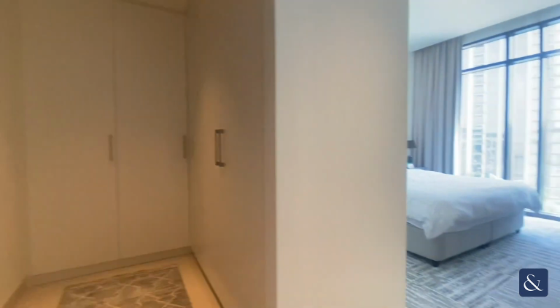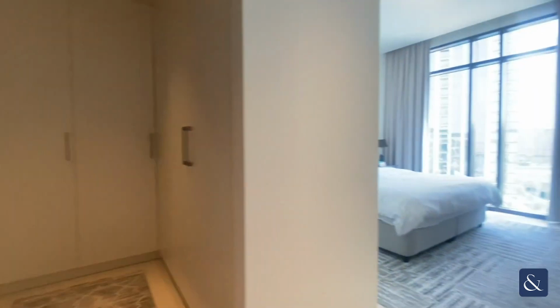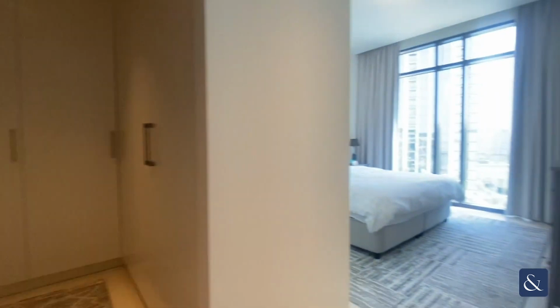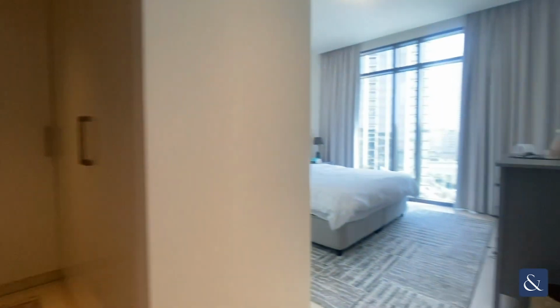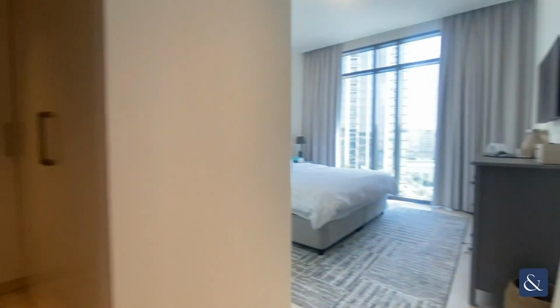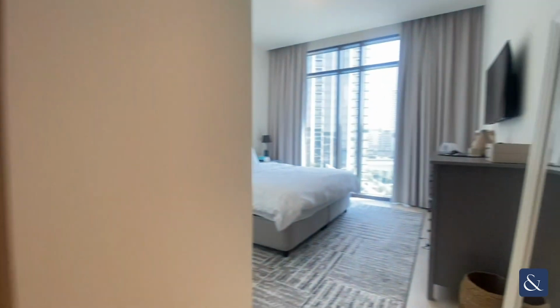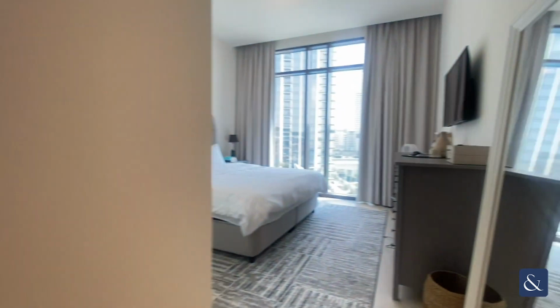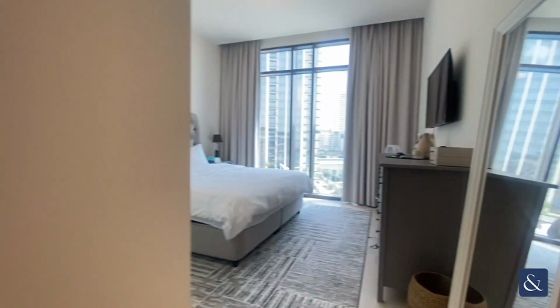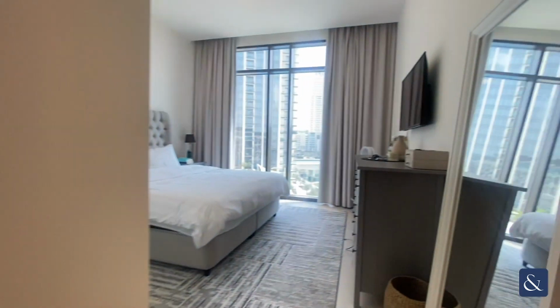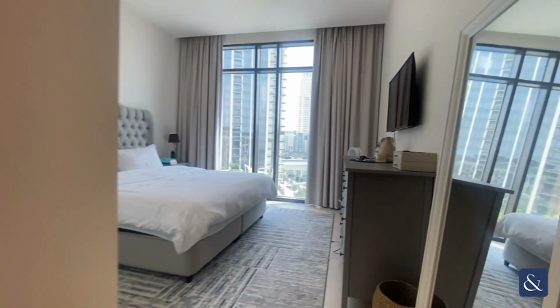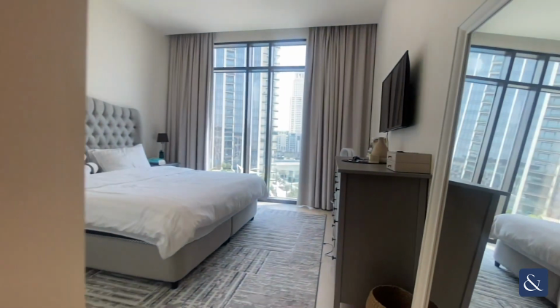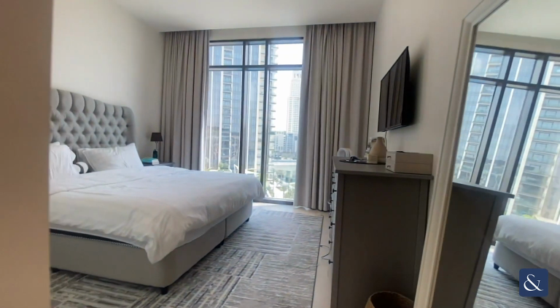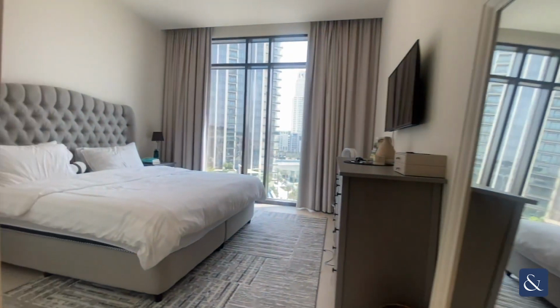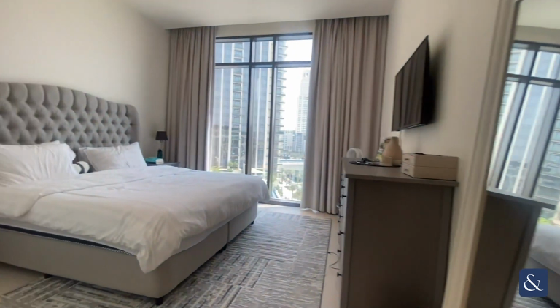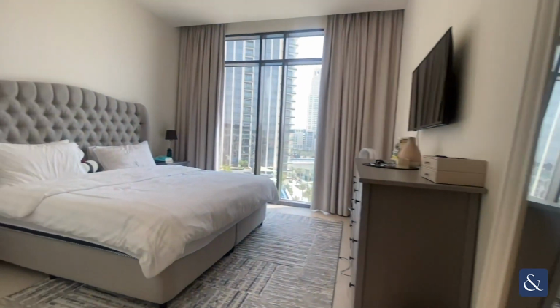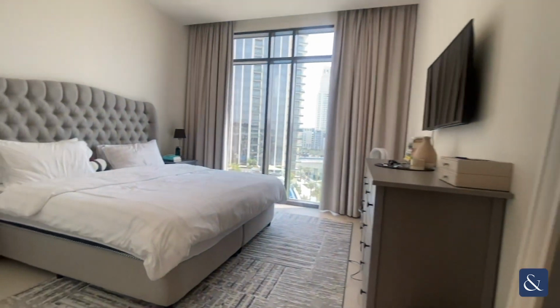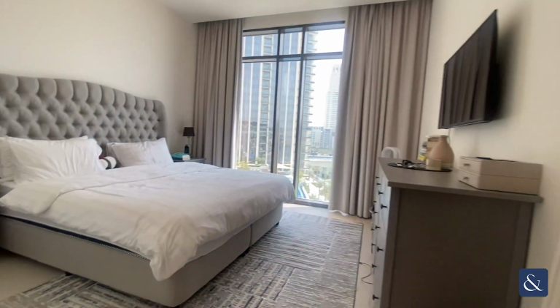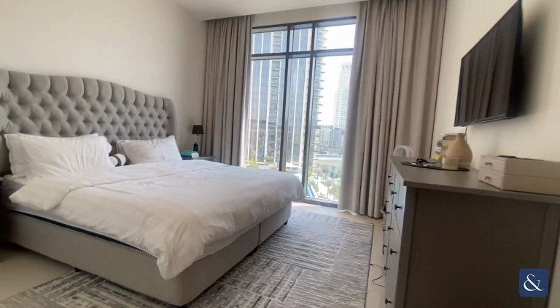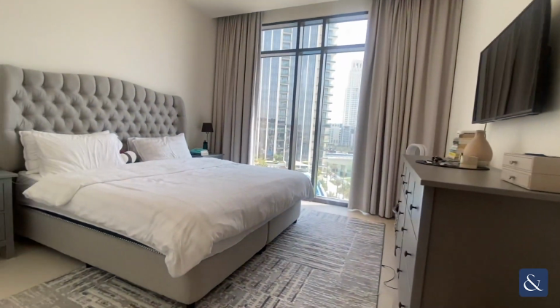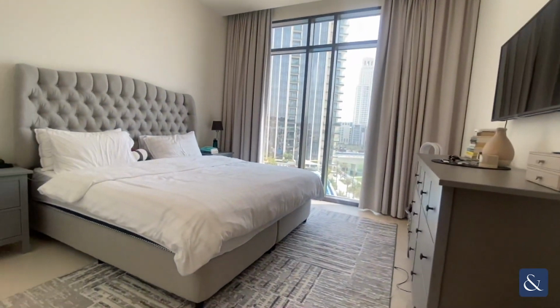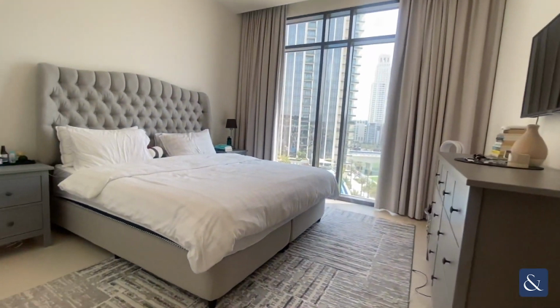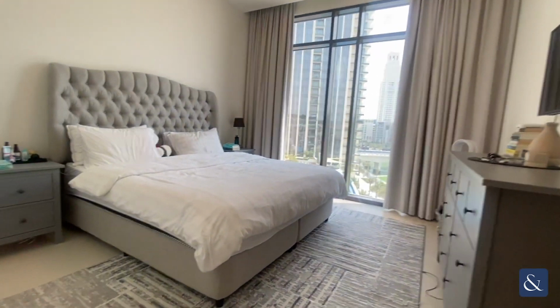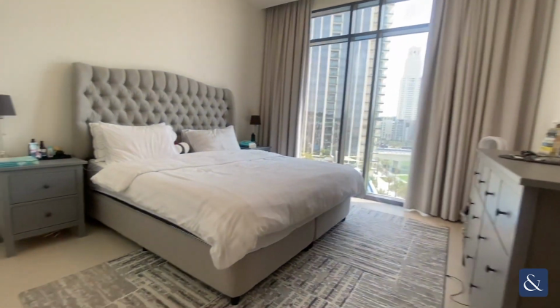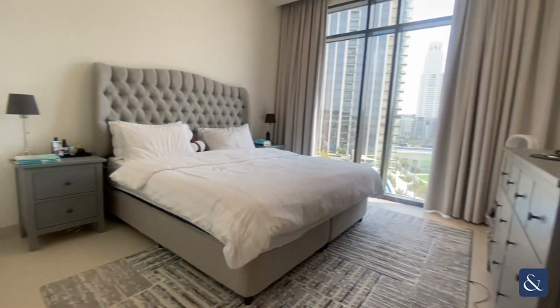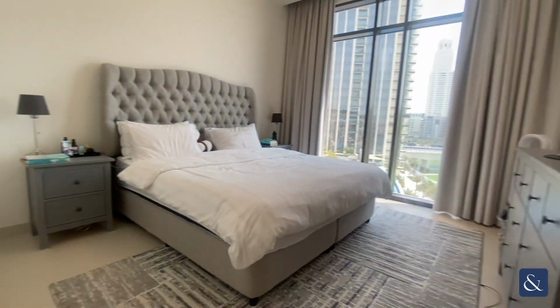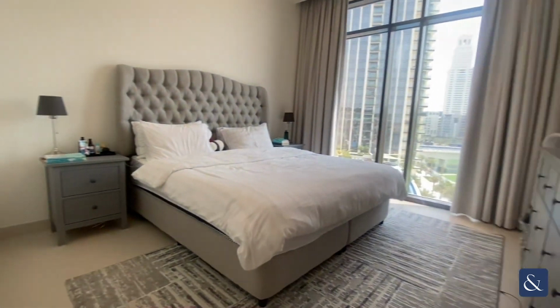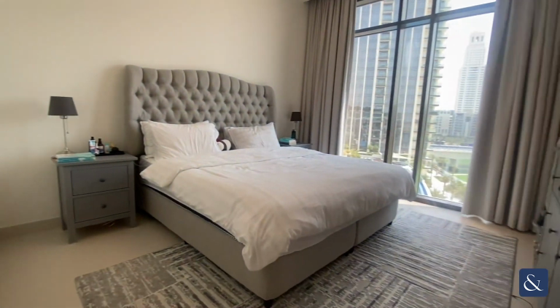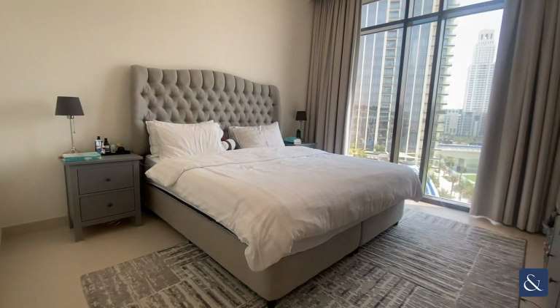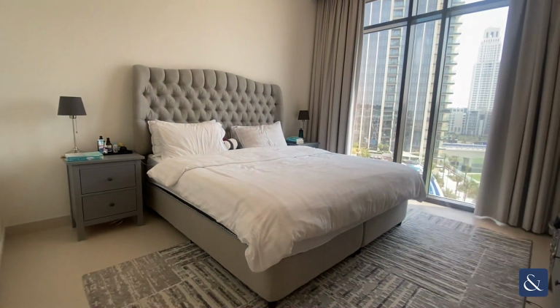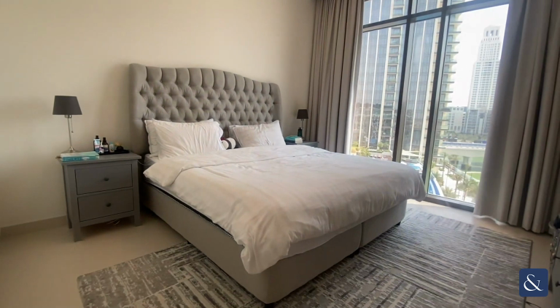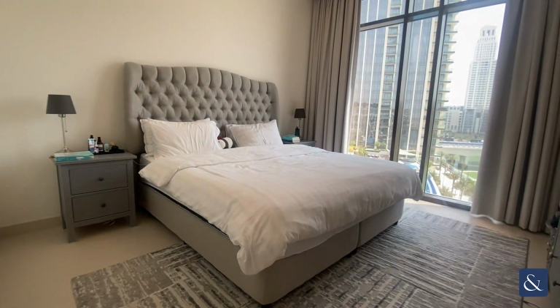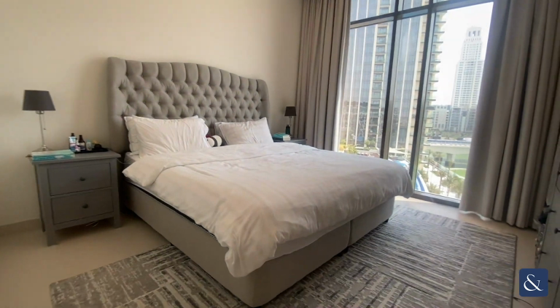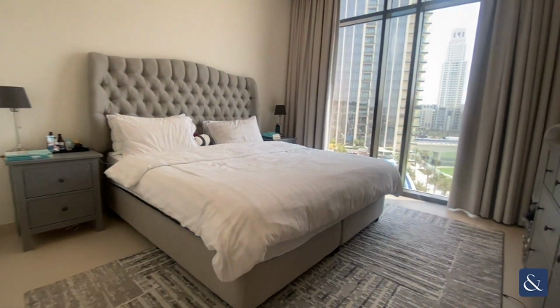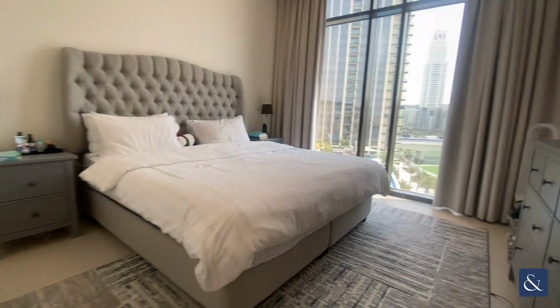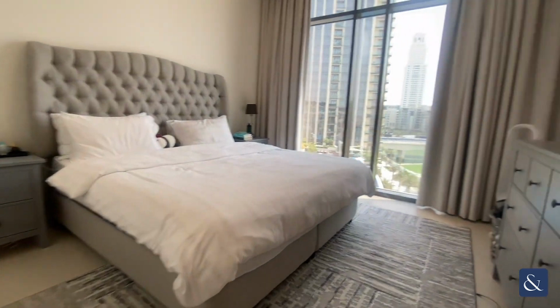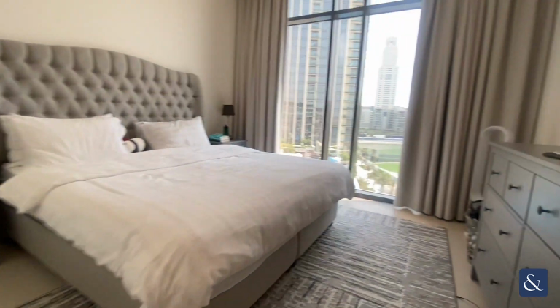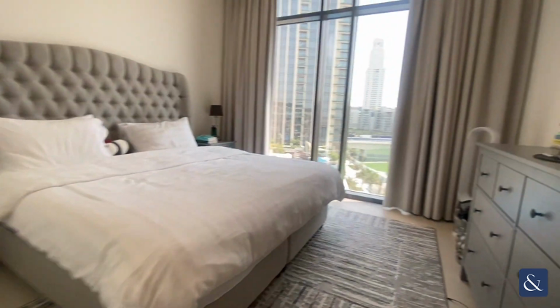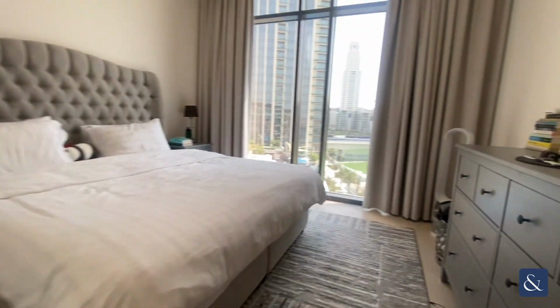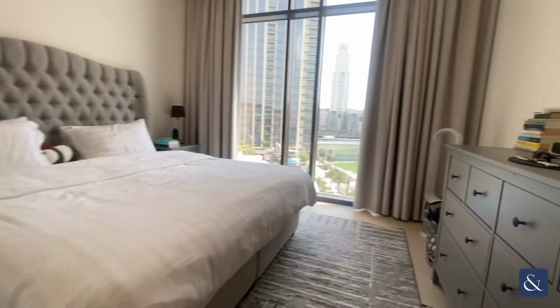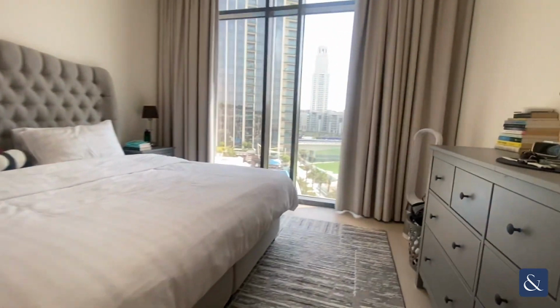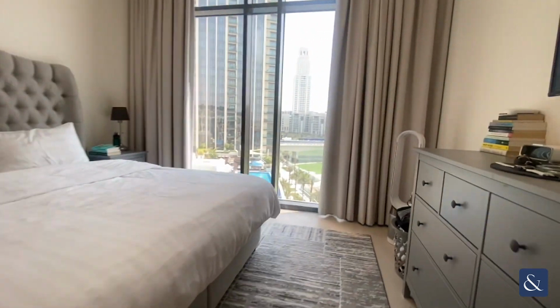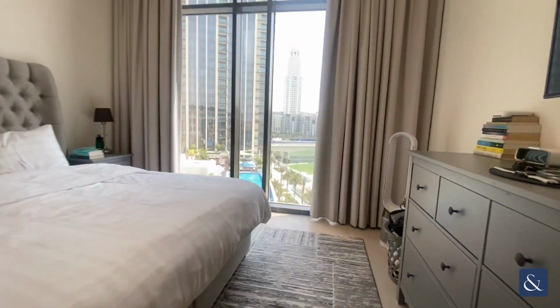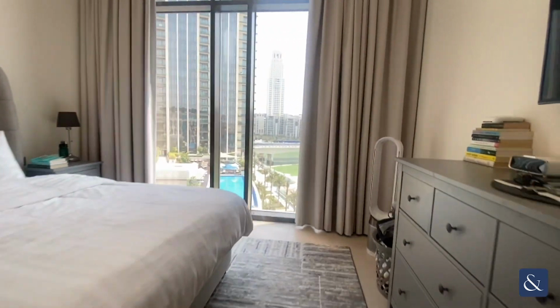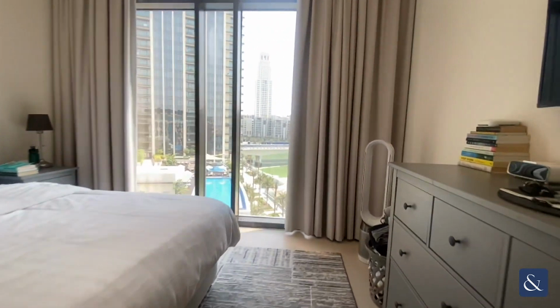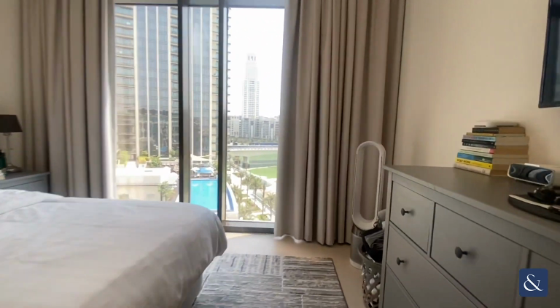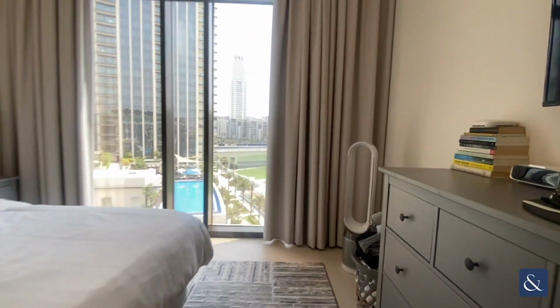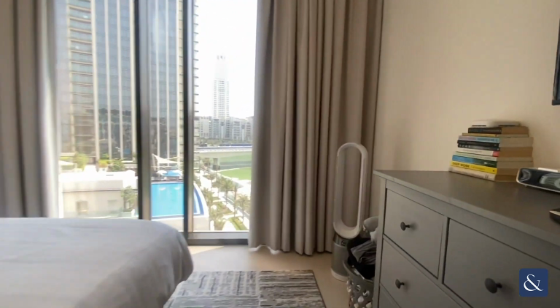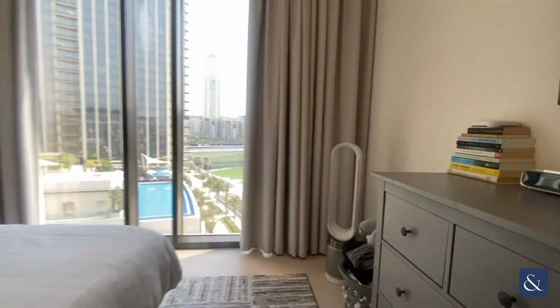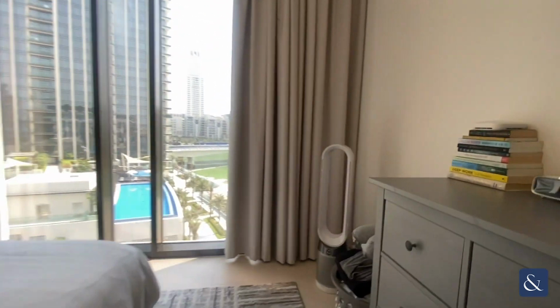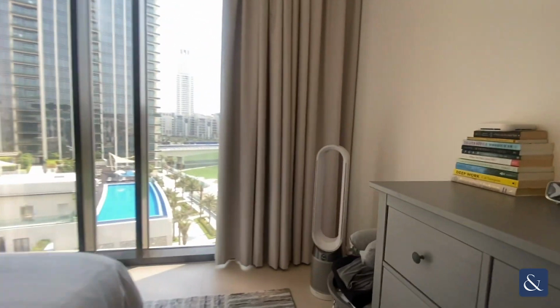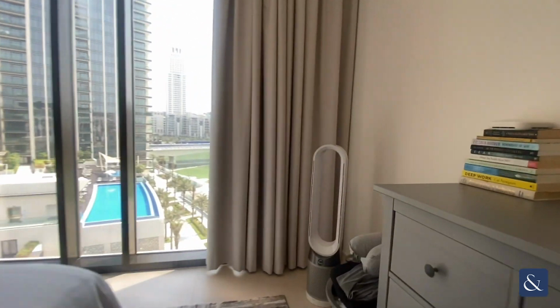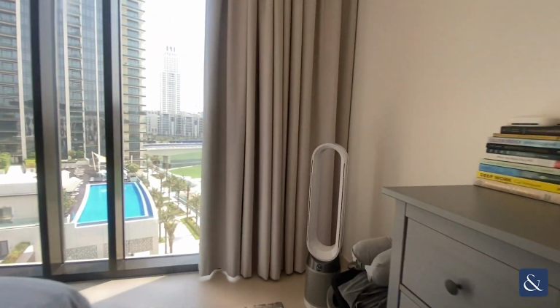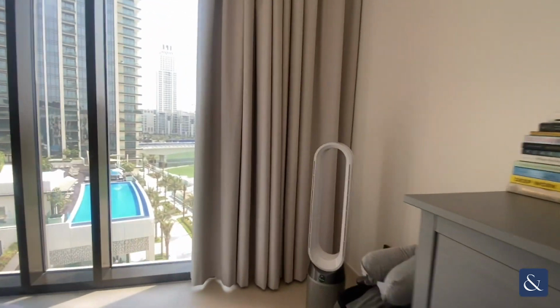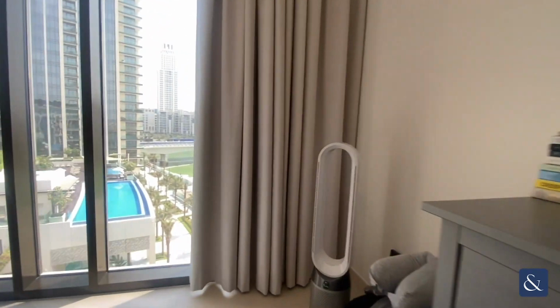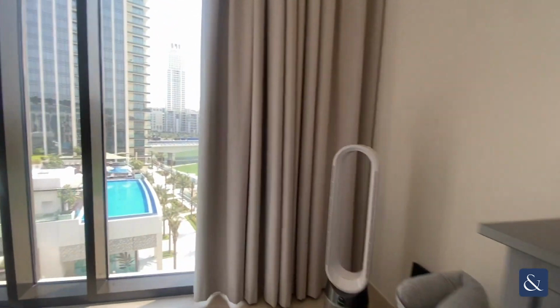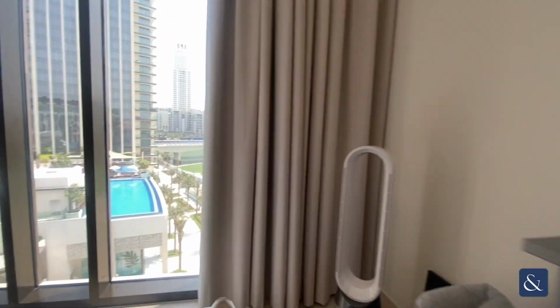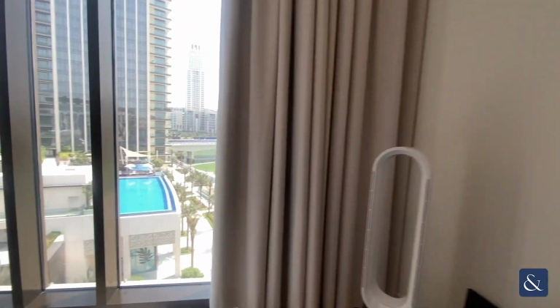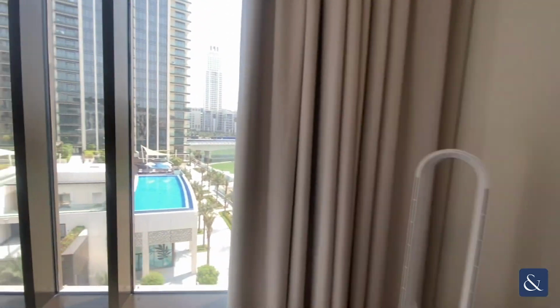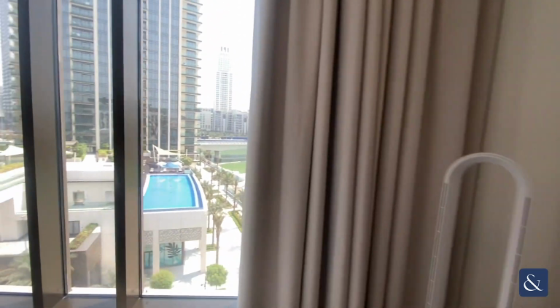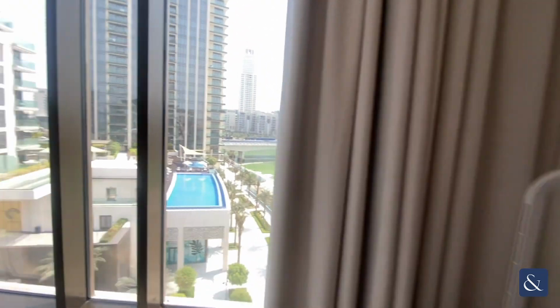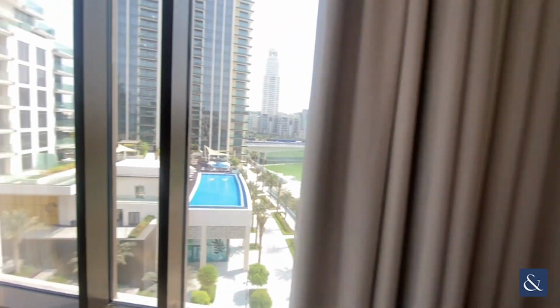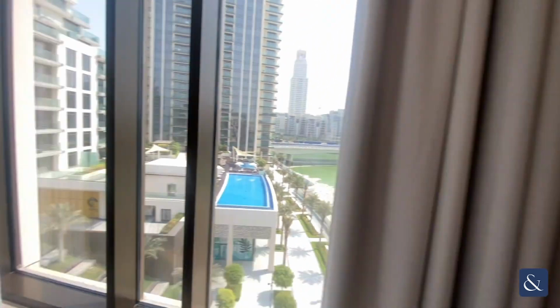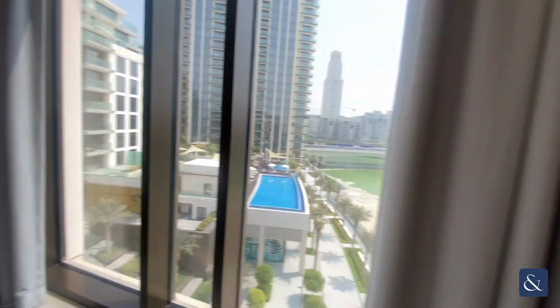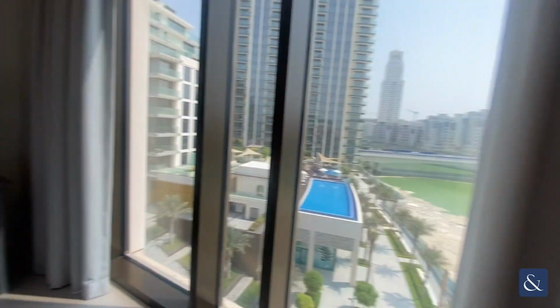Into the master bedroom — as you can see you've got plenty of storage, plenty of space, and floor to ceiling windows again.